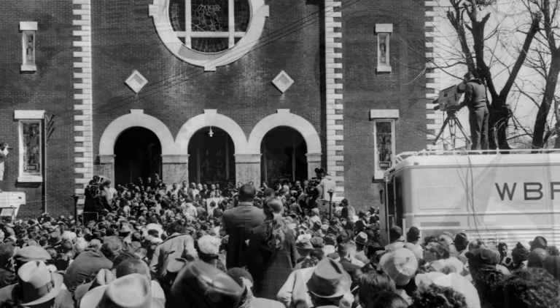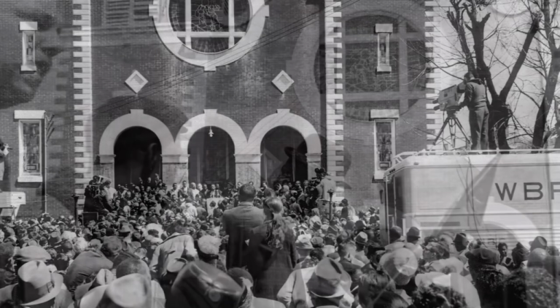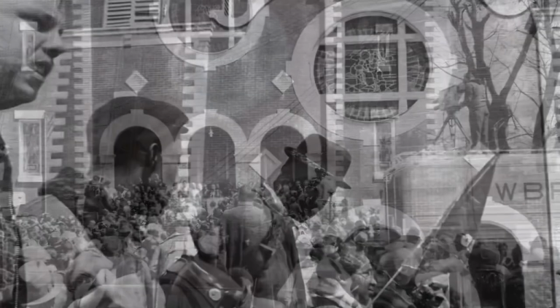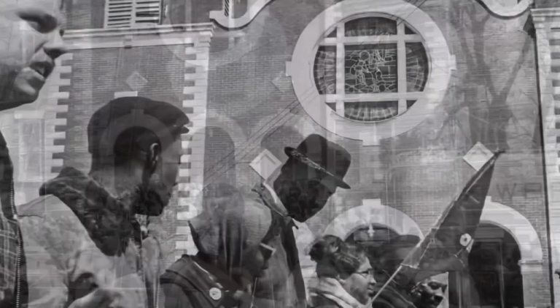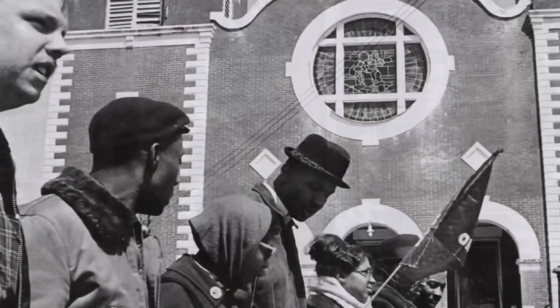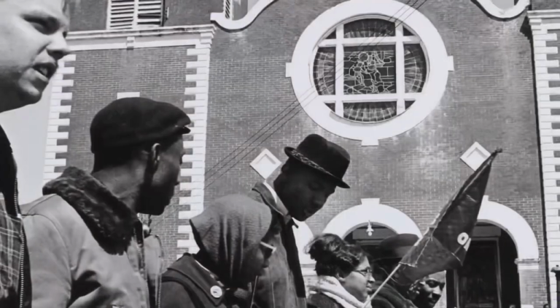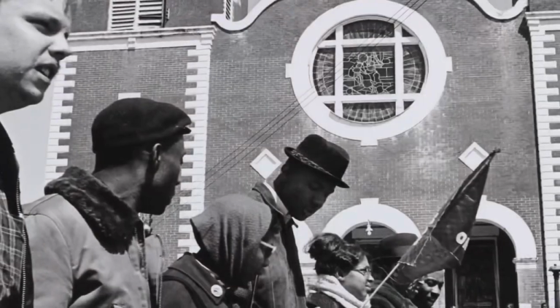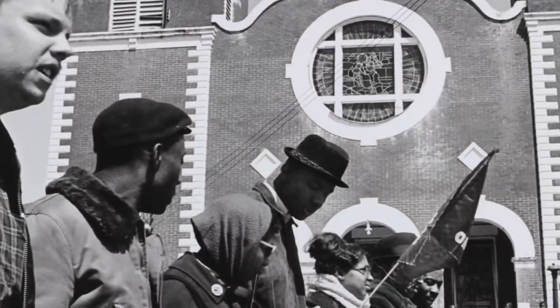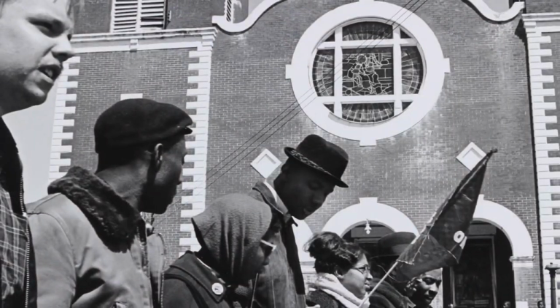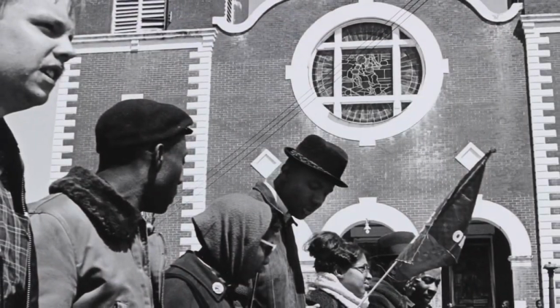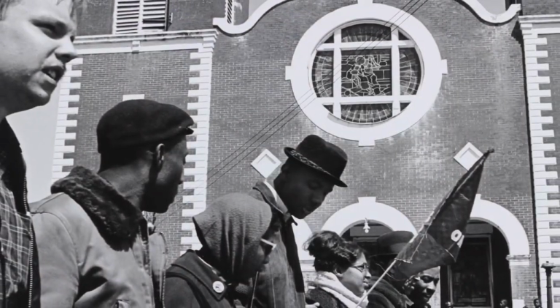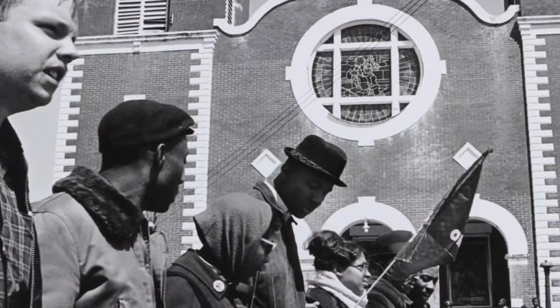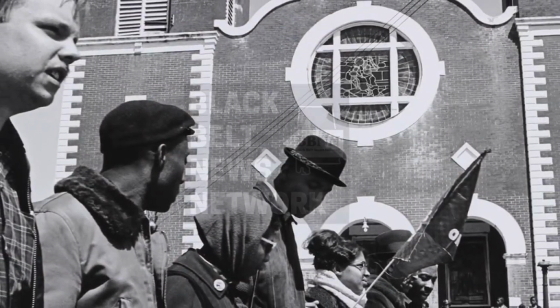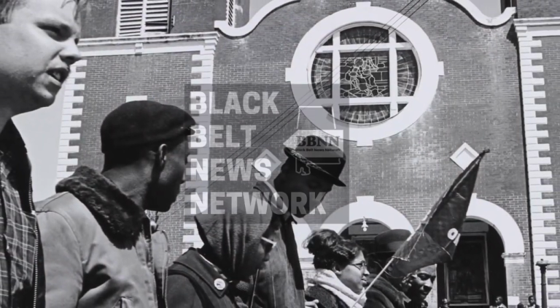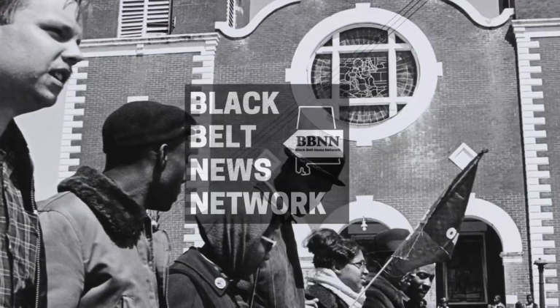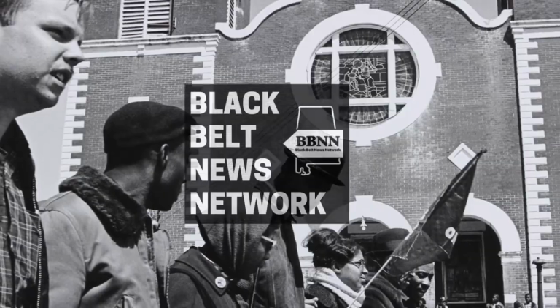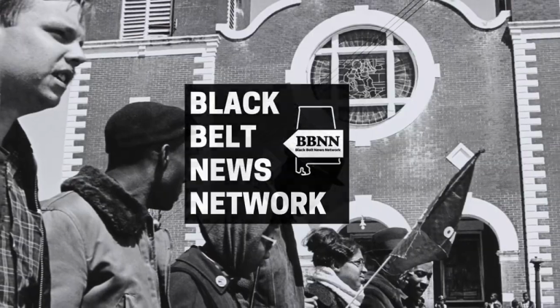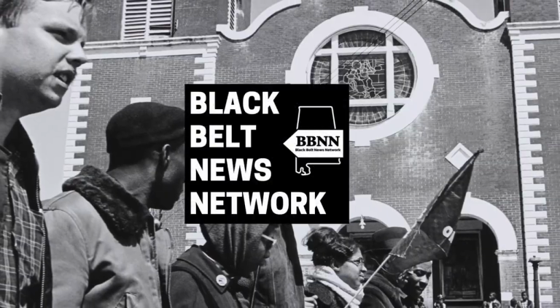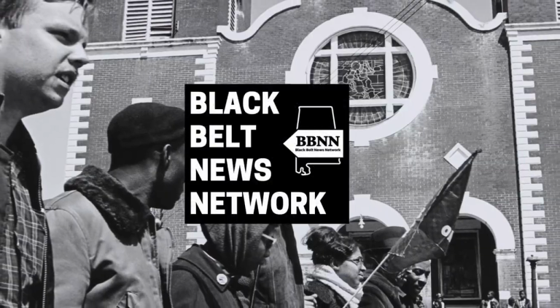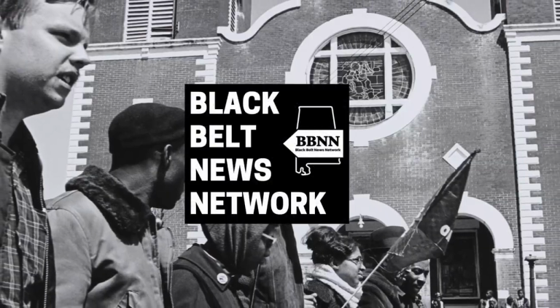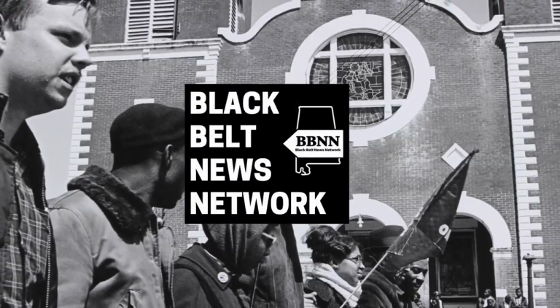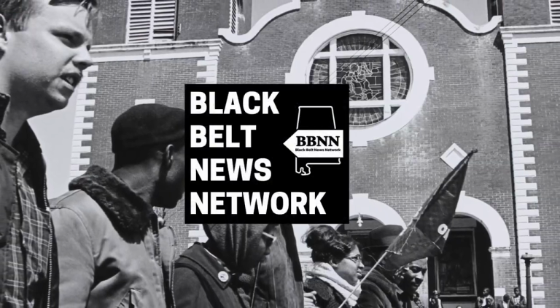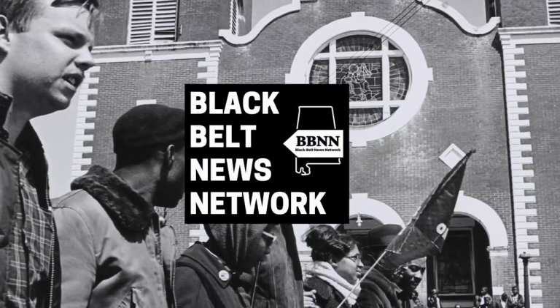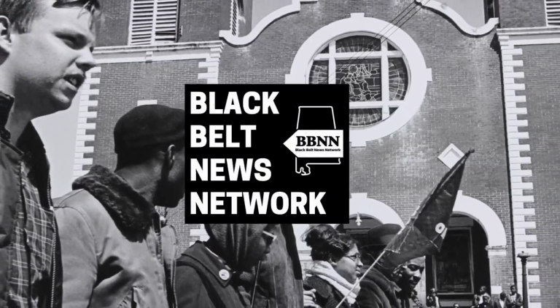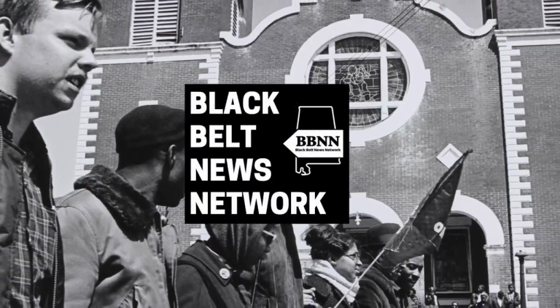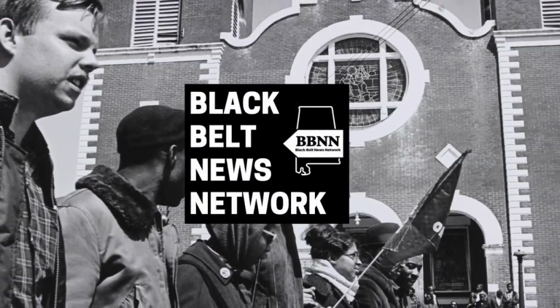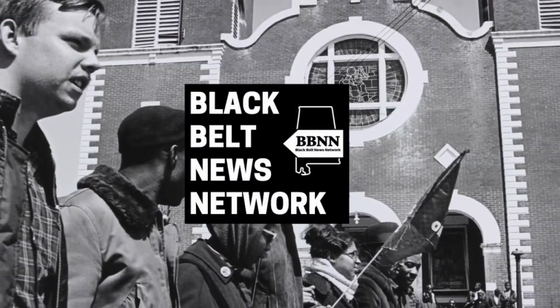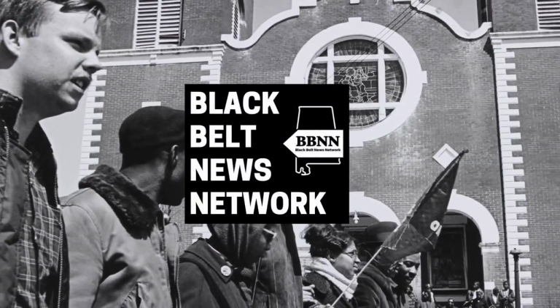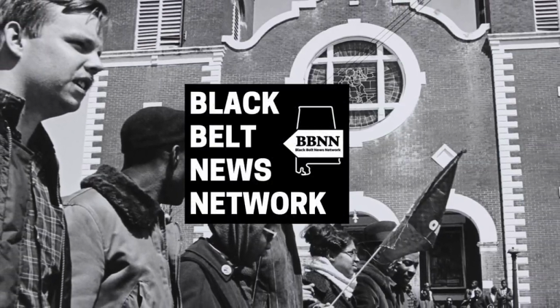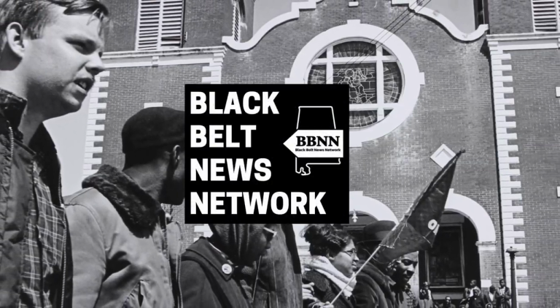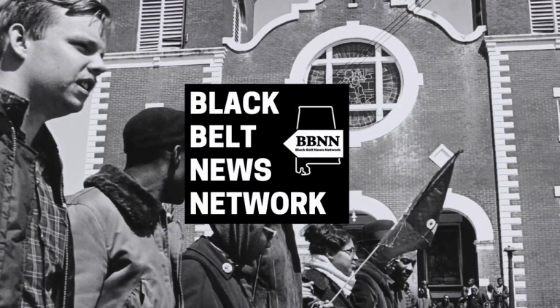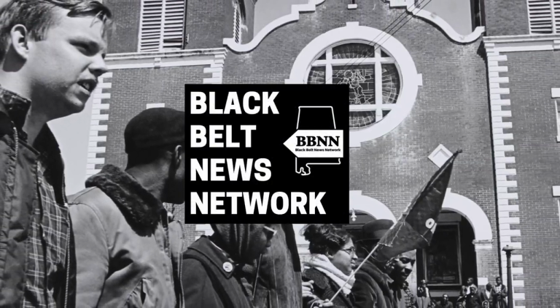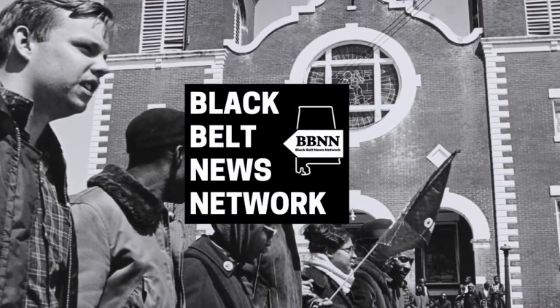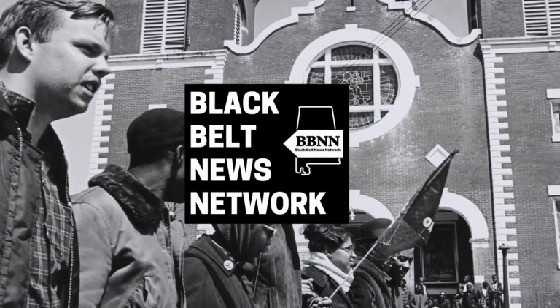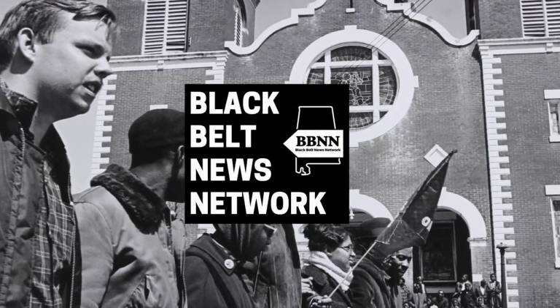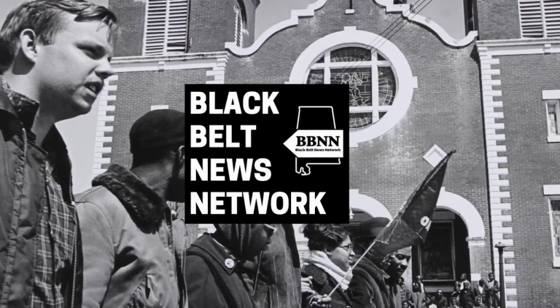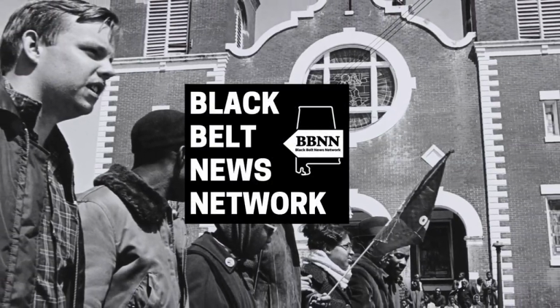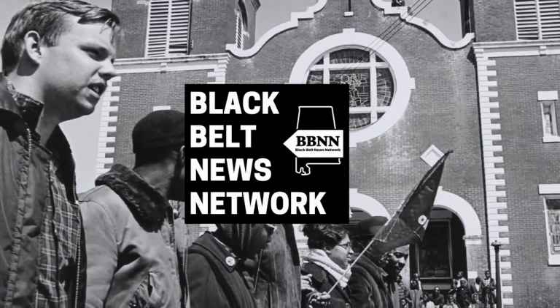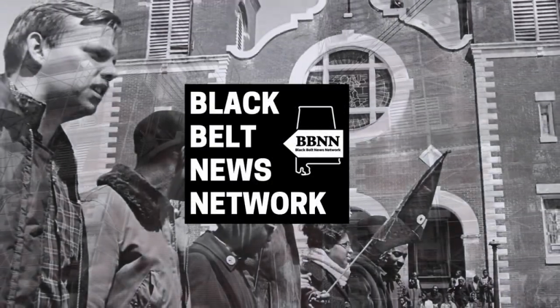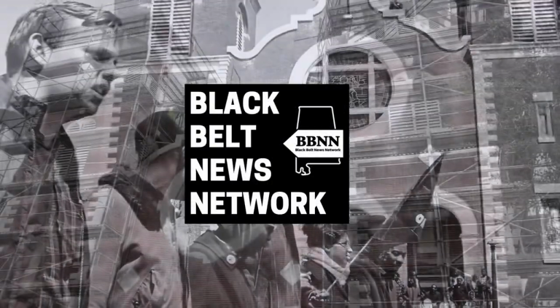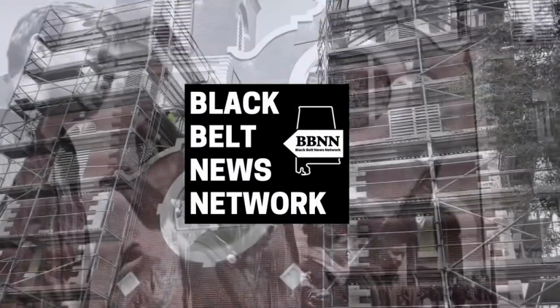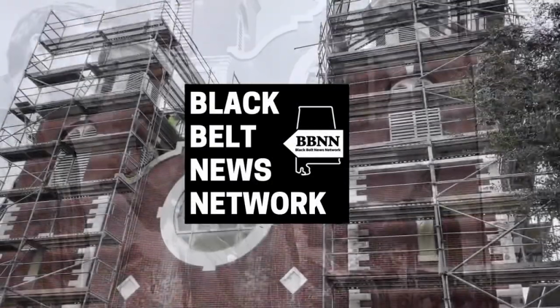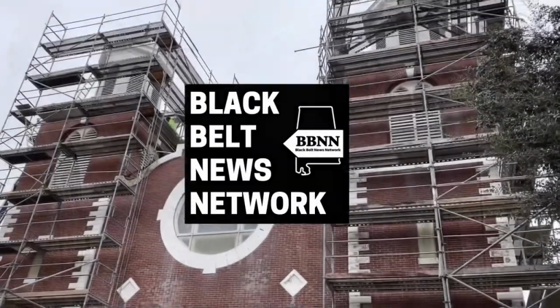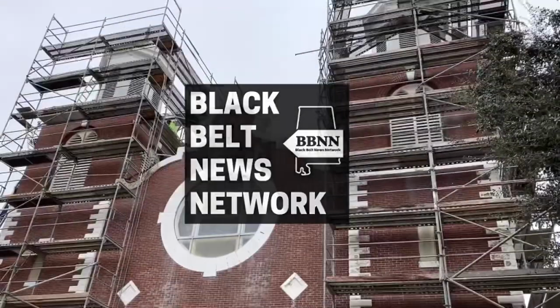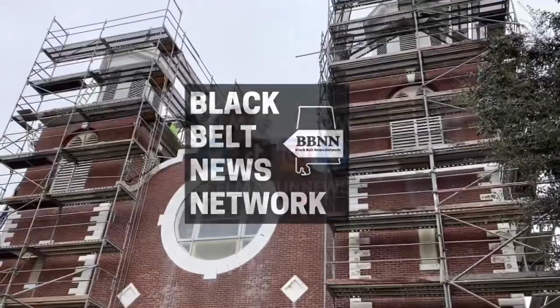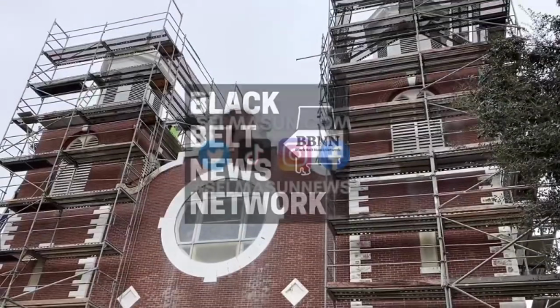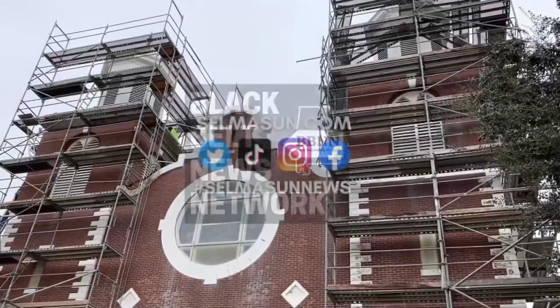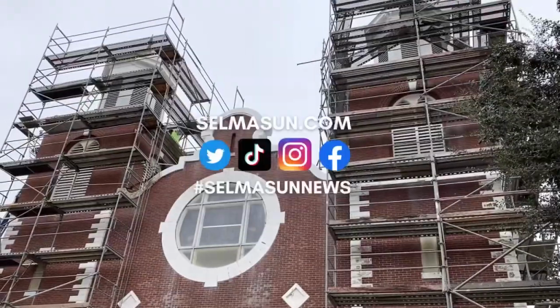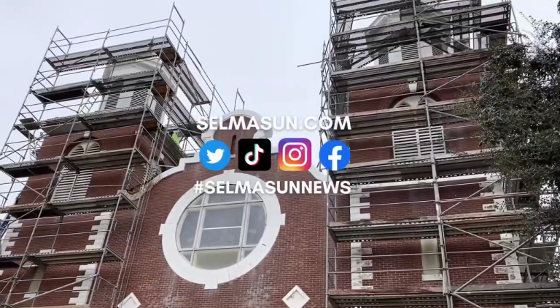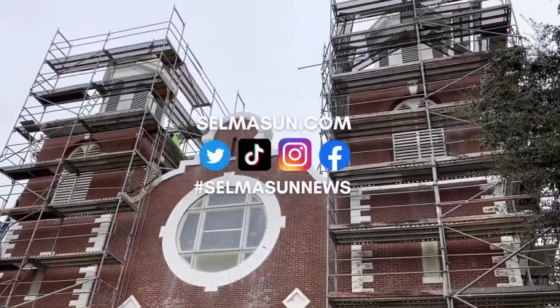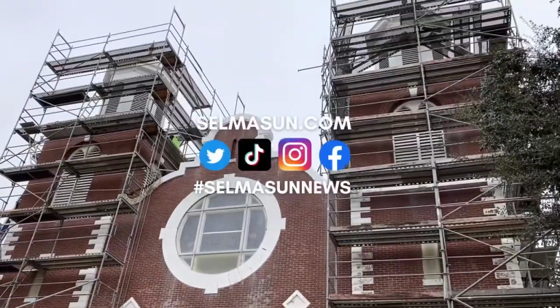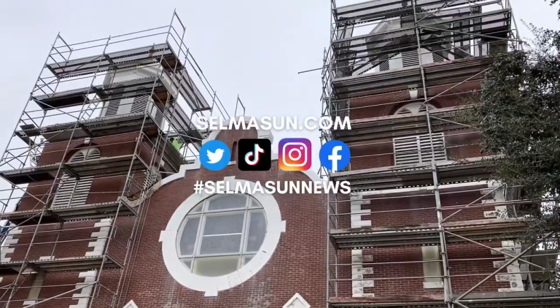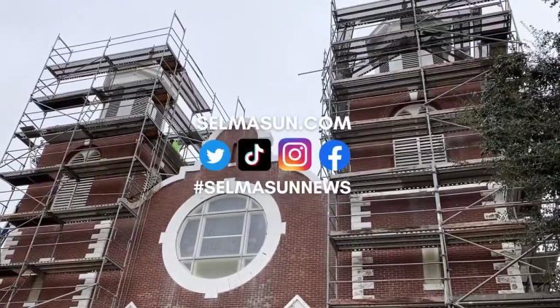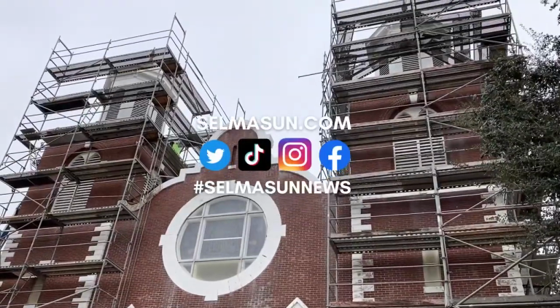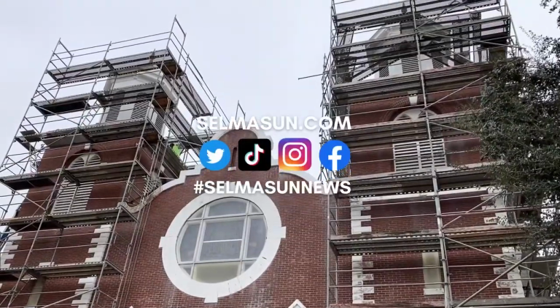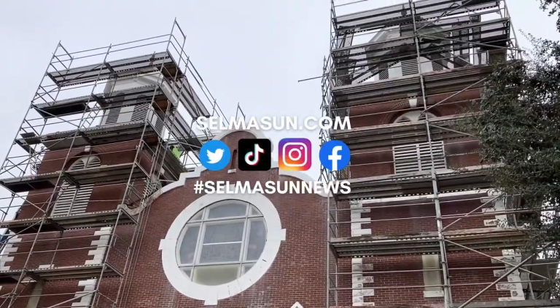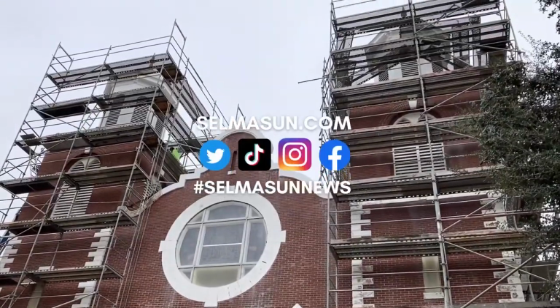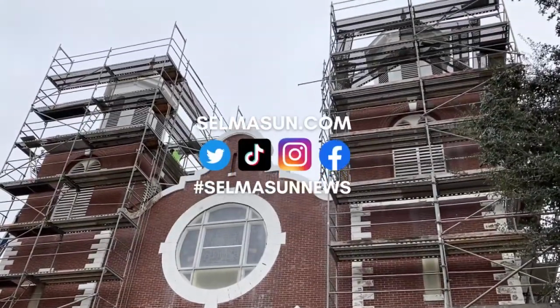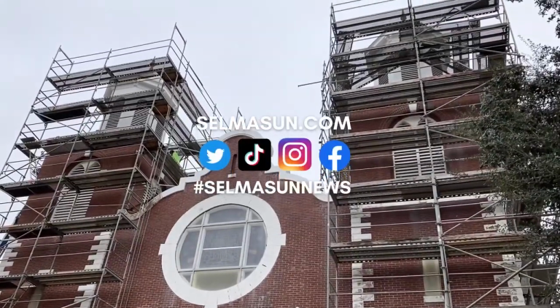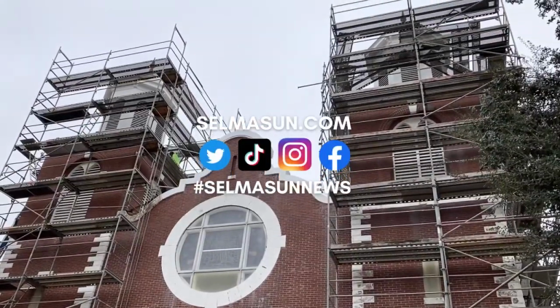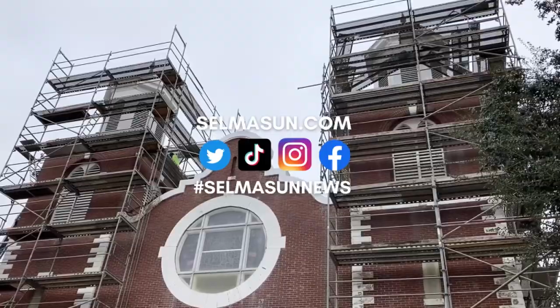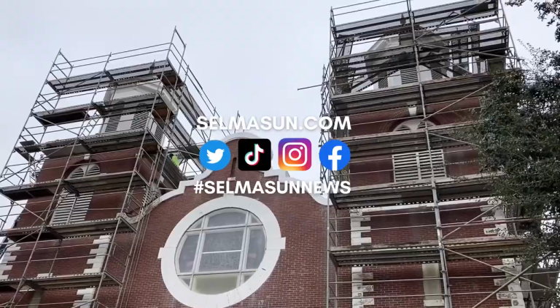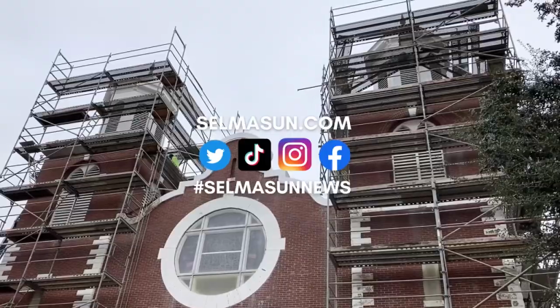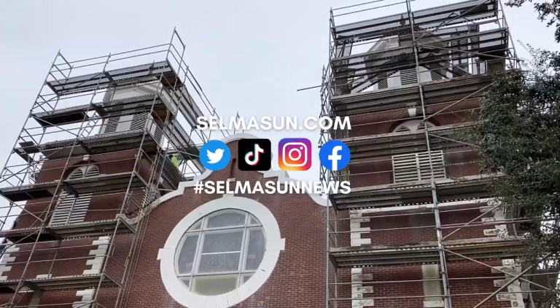I'm Todd Prater for the Black Belt News Network. Like, subscribe, leave a comment. Thank you for watching and listening. See you soon.